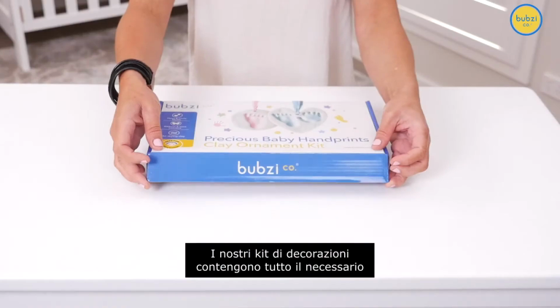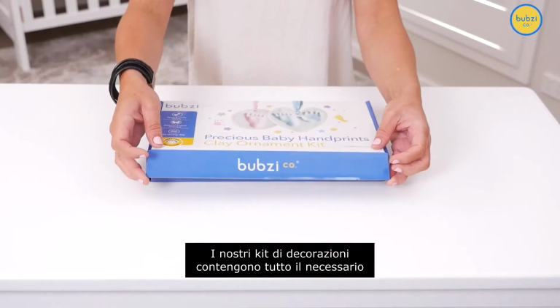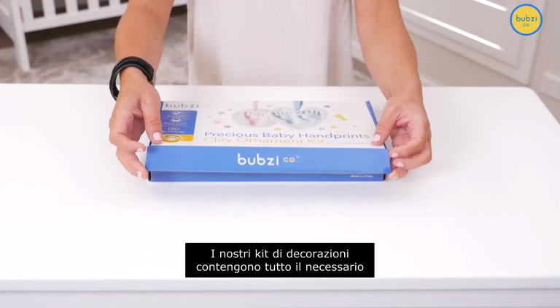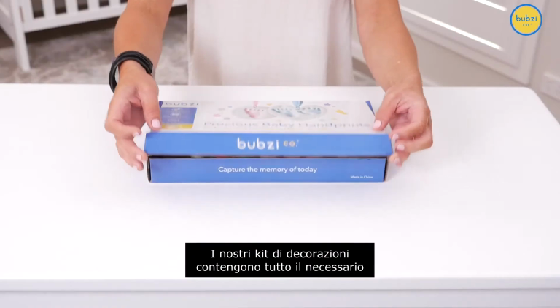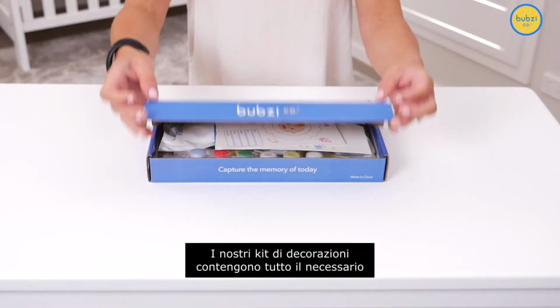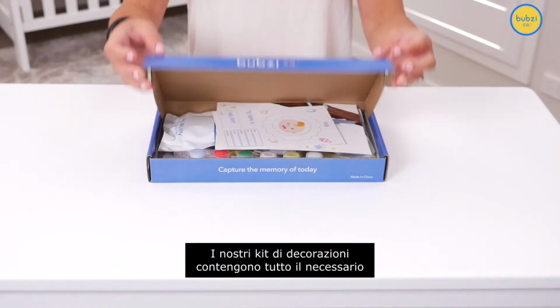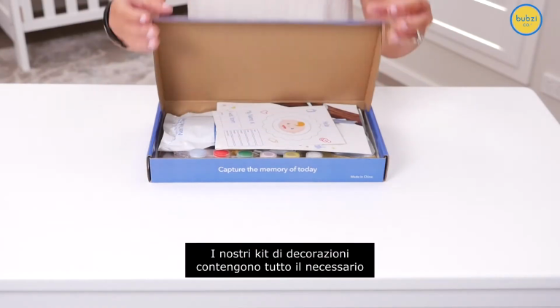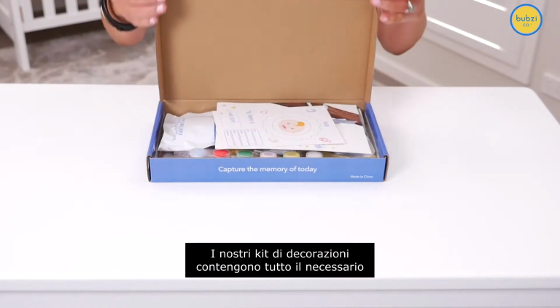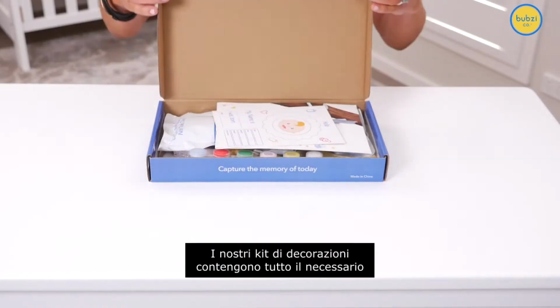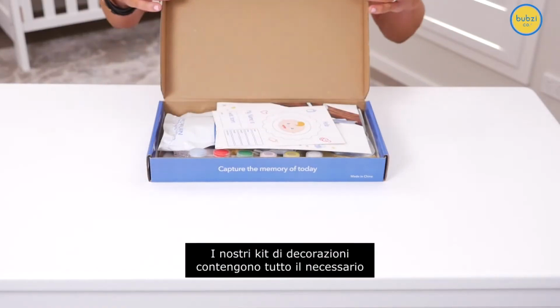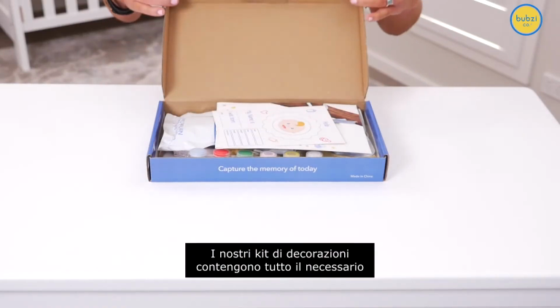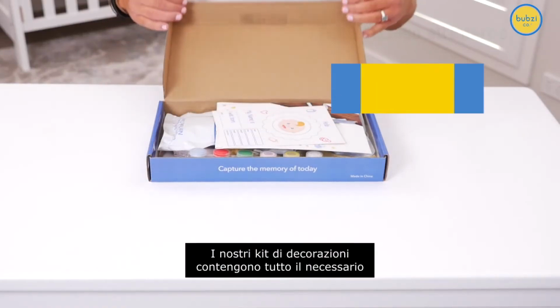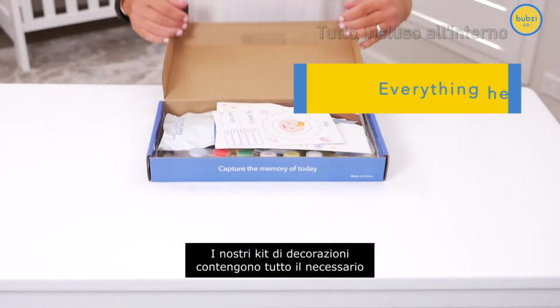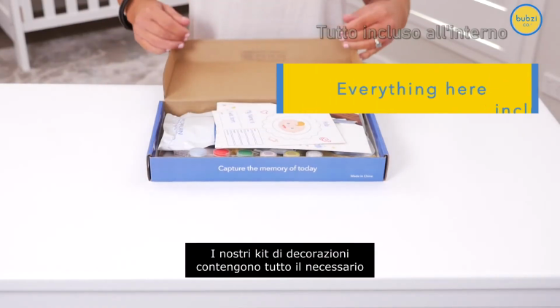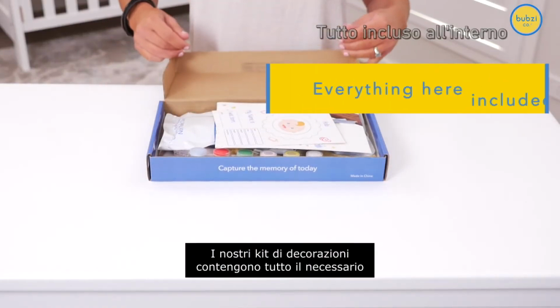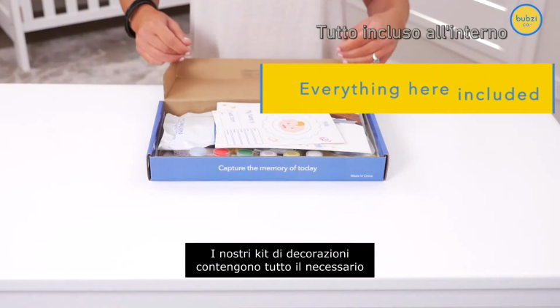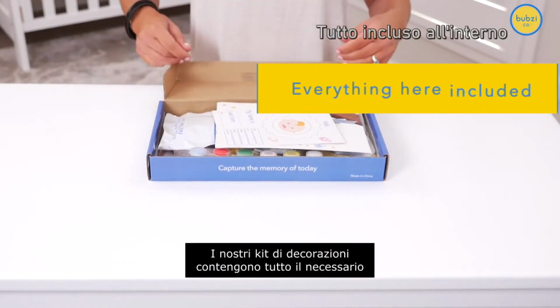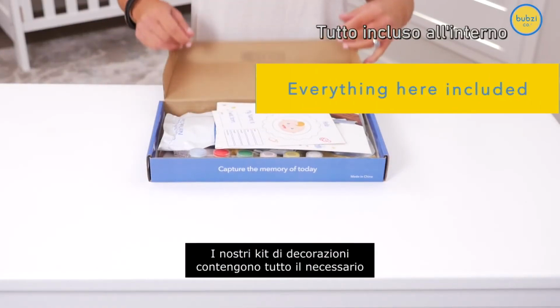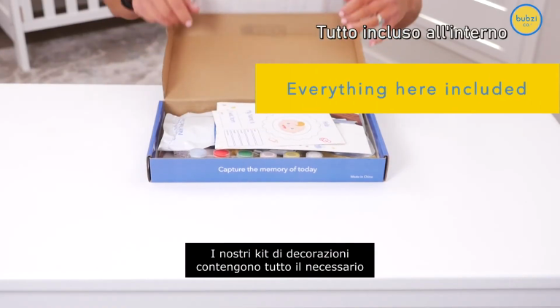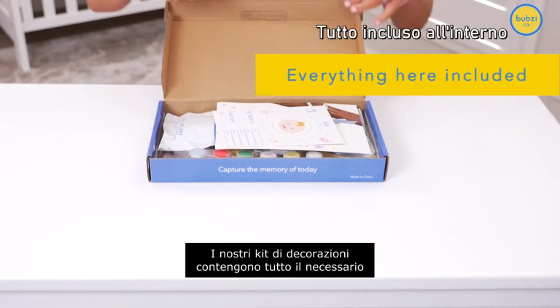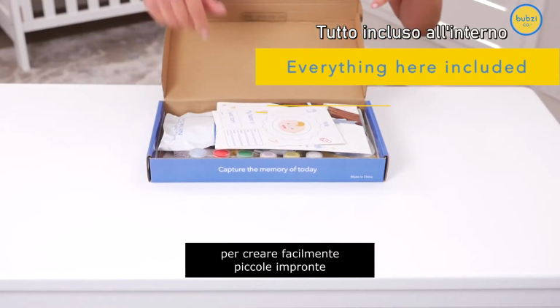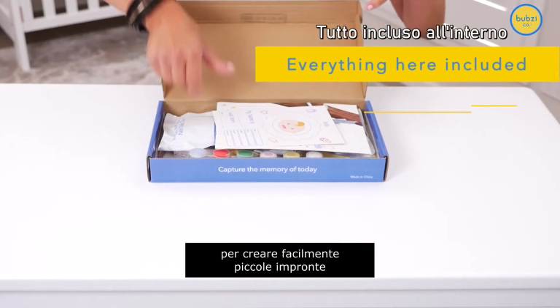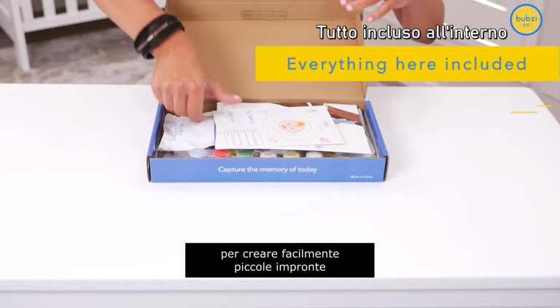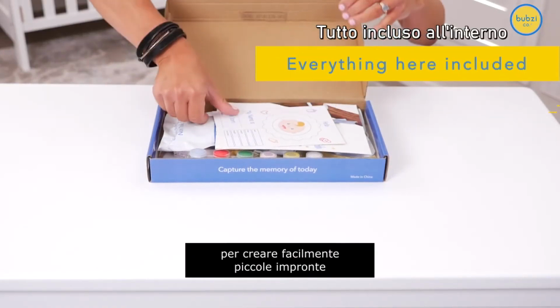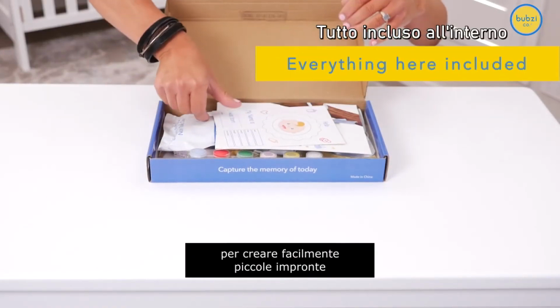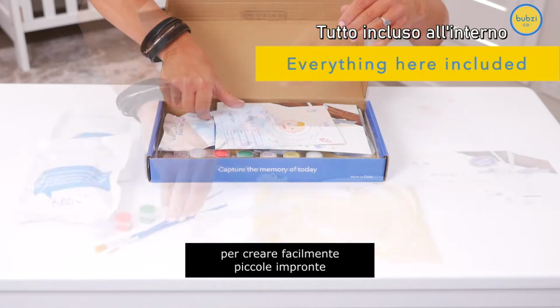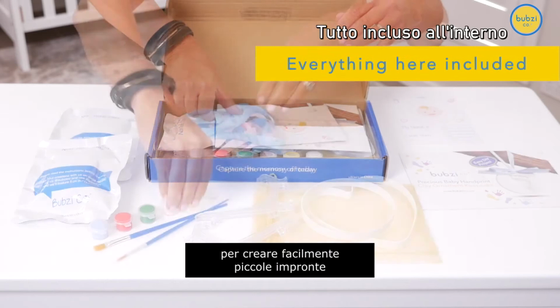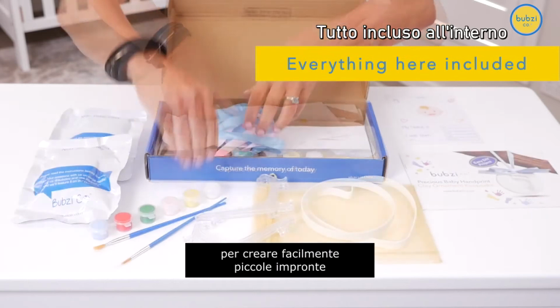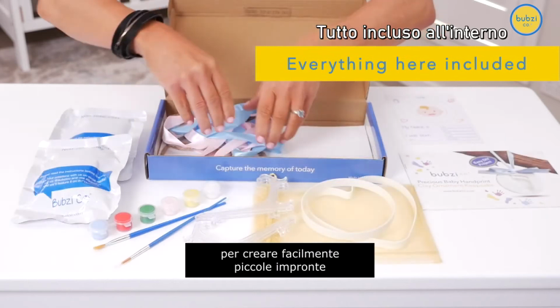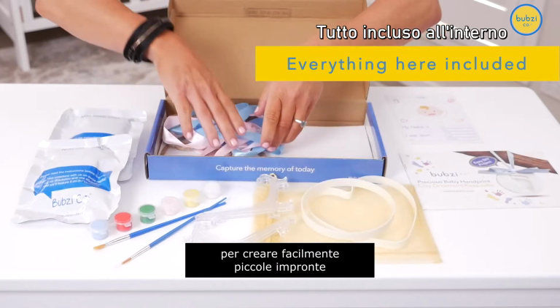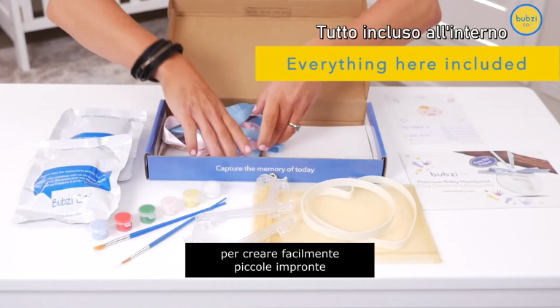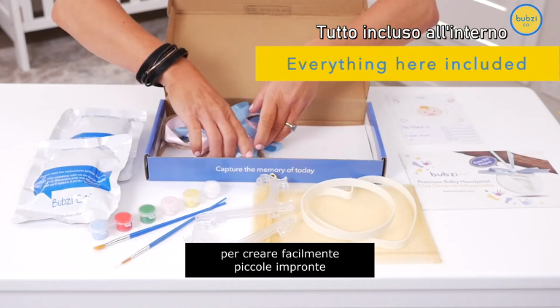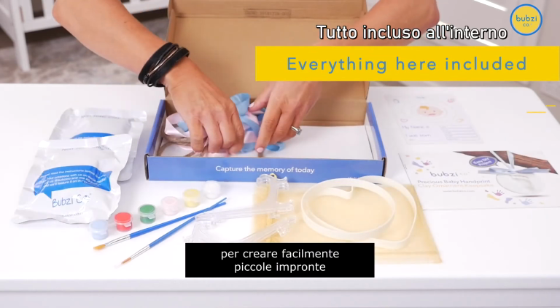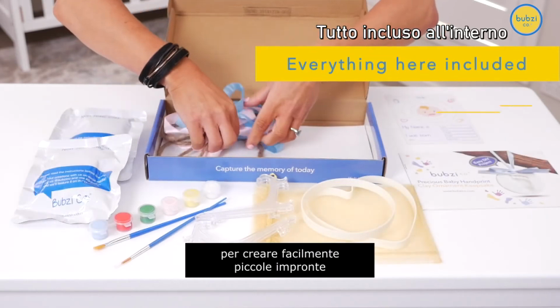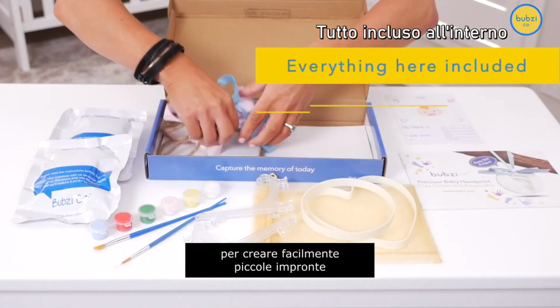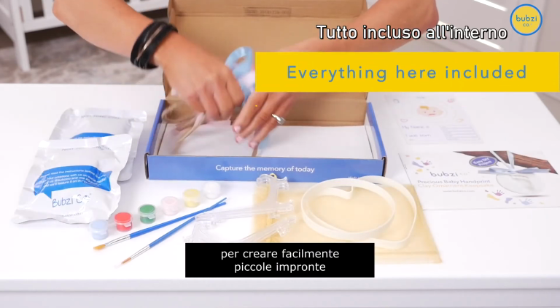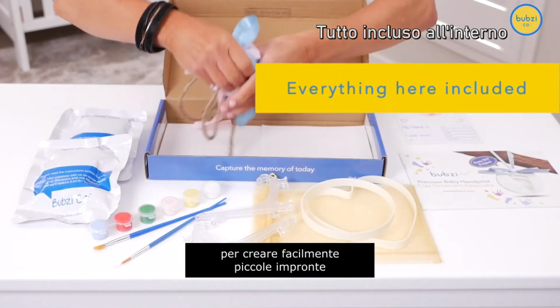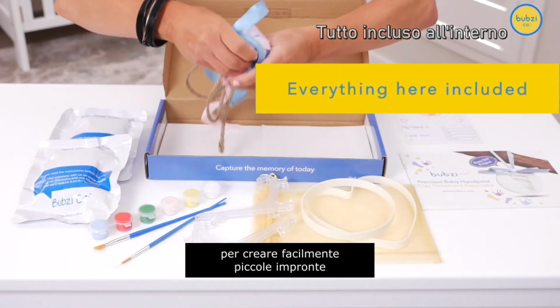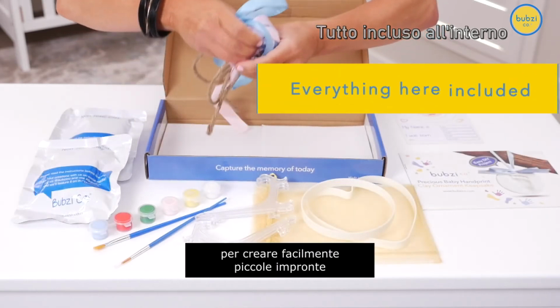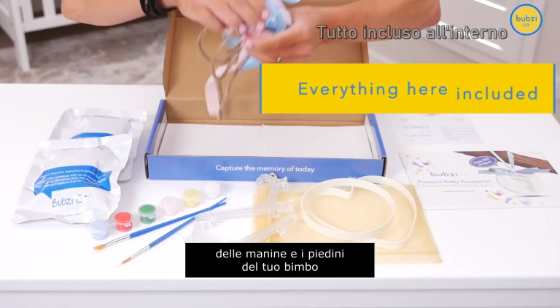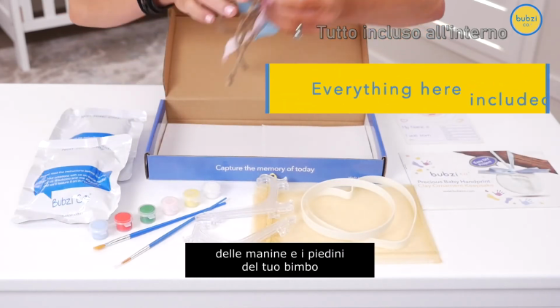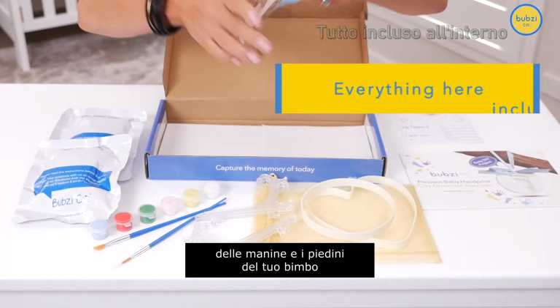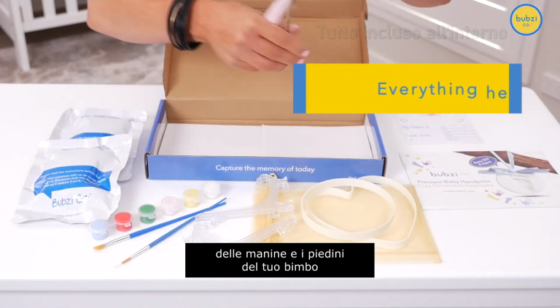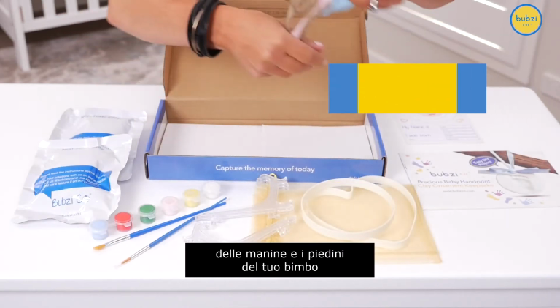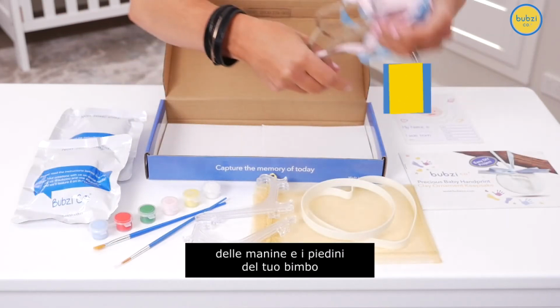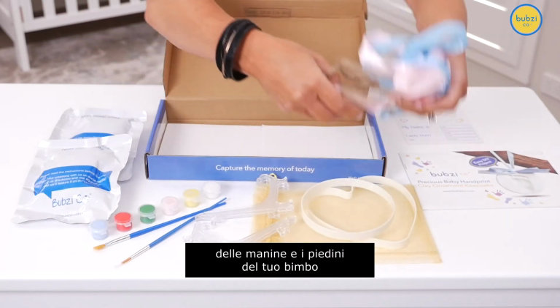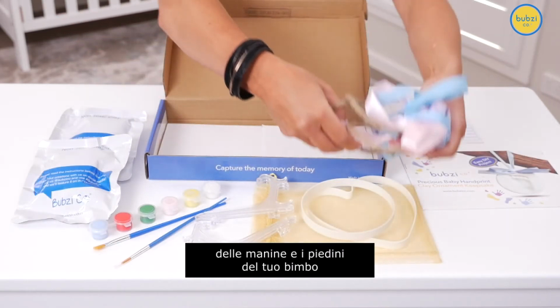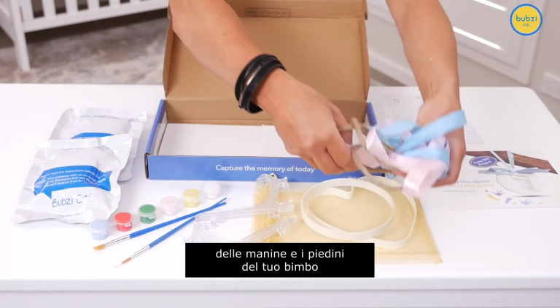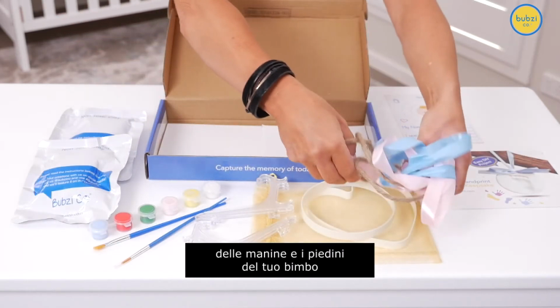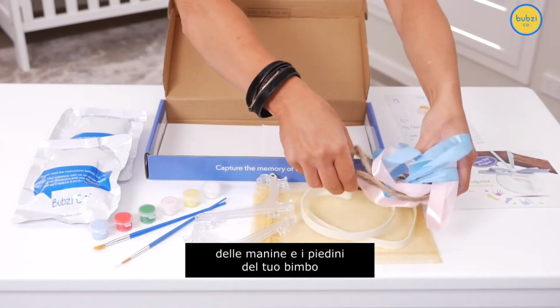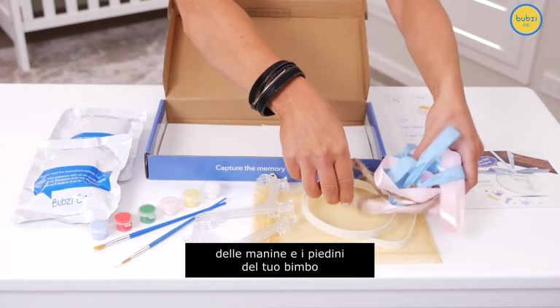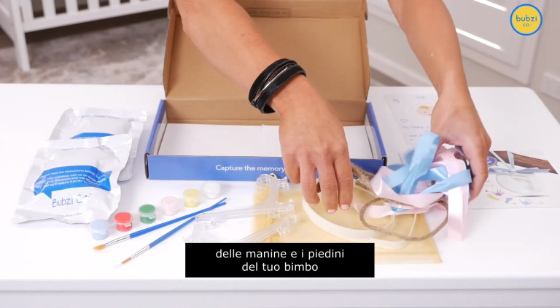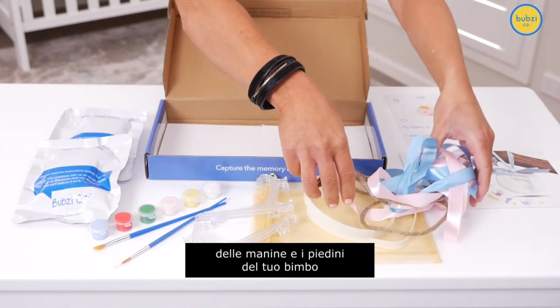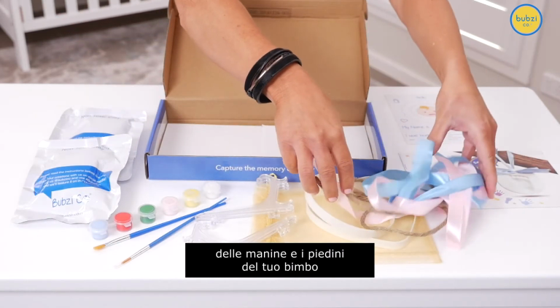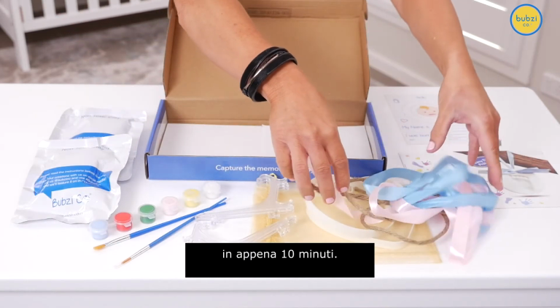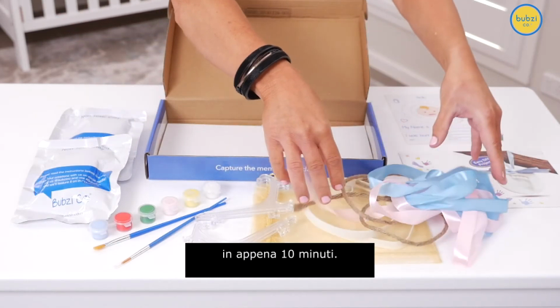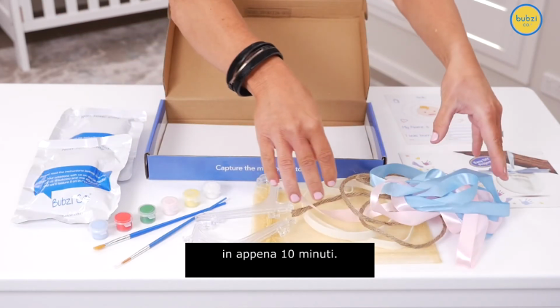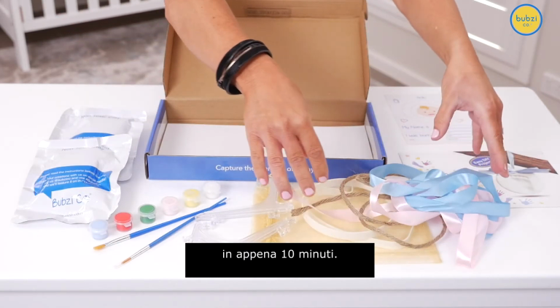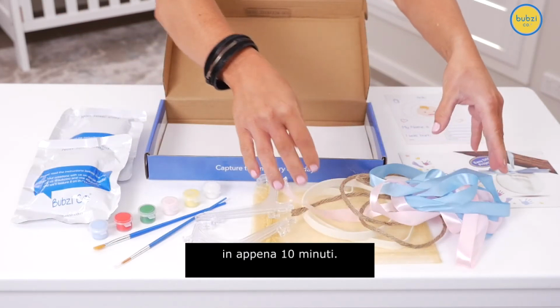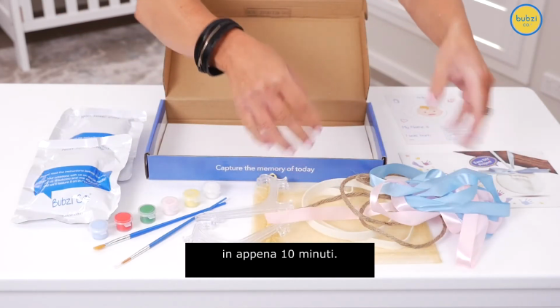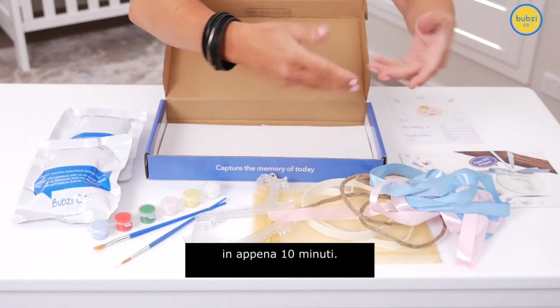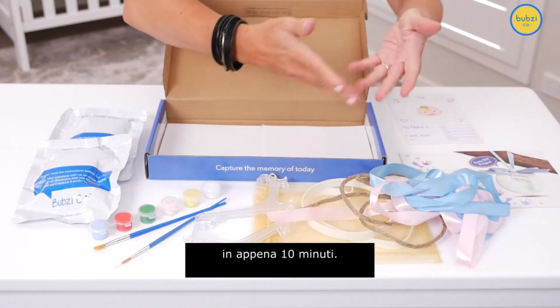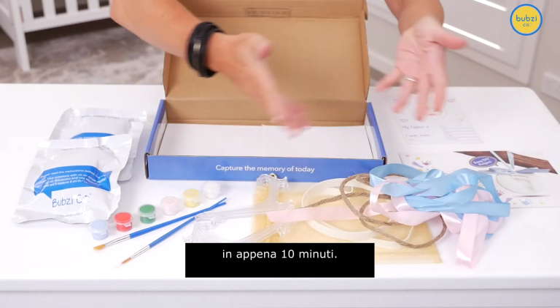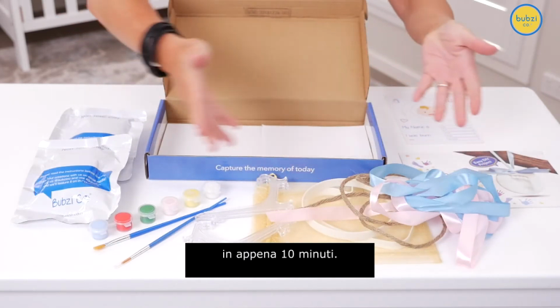Our ornament craft kits come with everything you need to effortlessly create perfect little imprints of your baby's hands and feet in as little as 10 minutes.